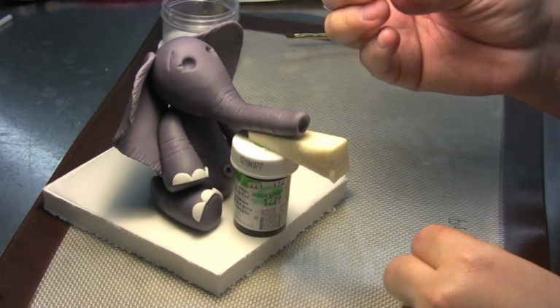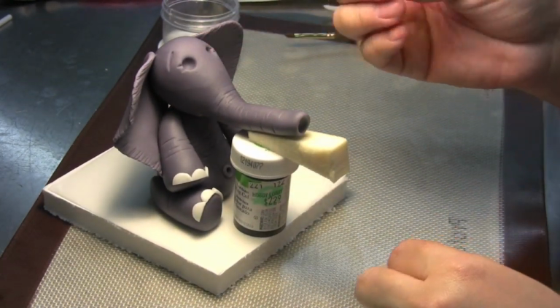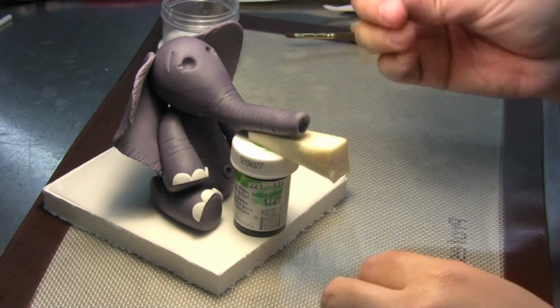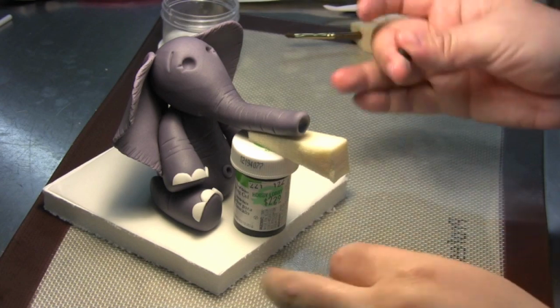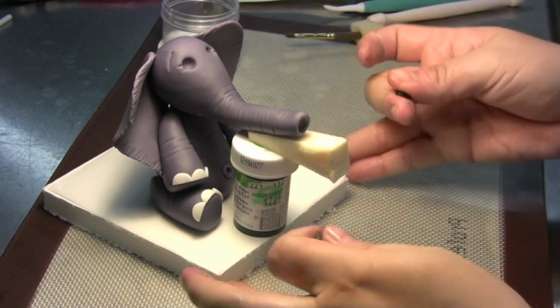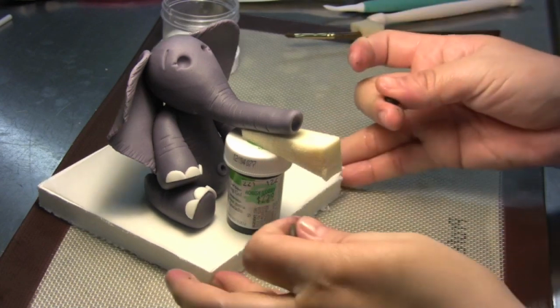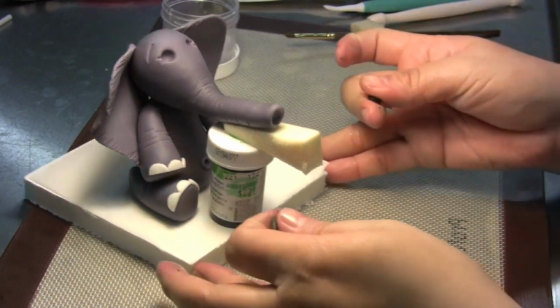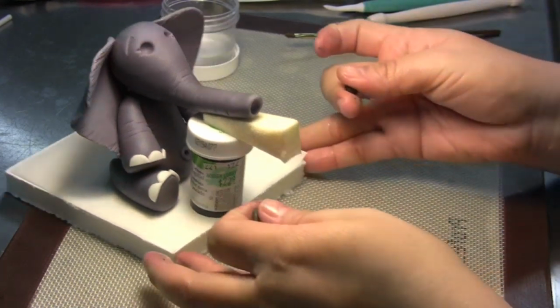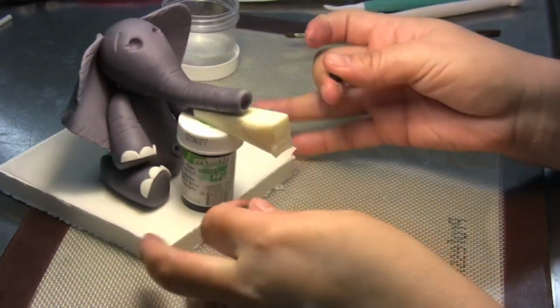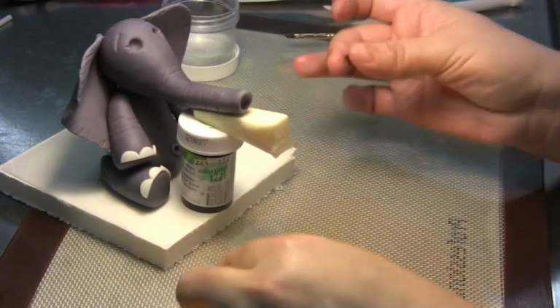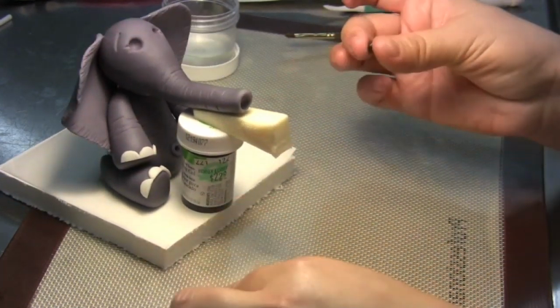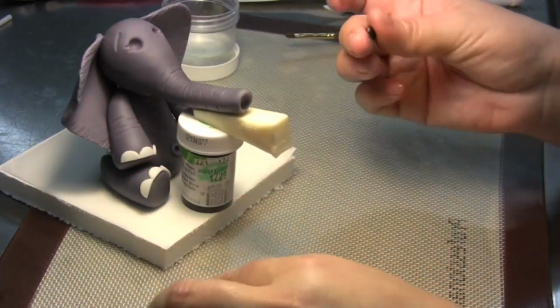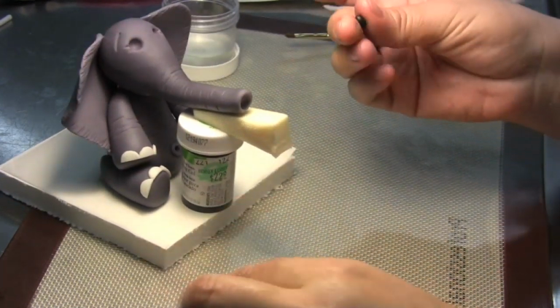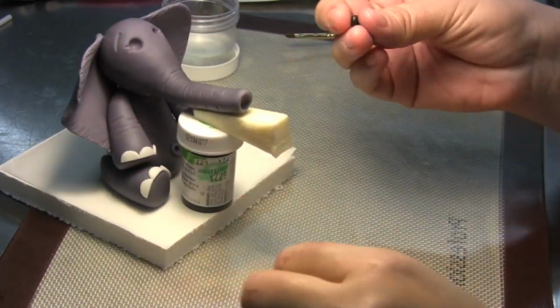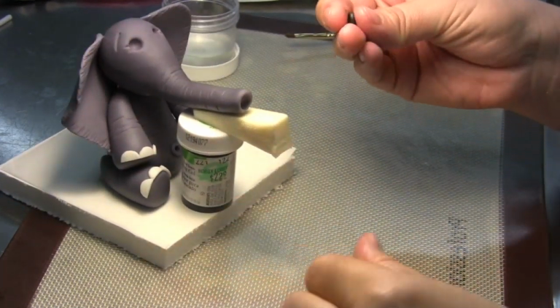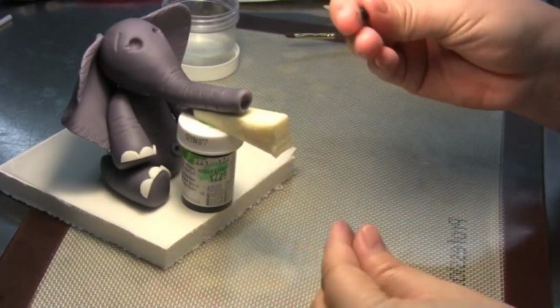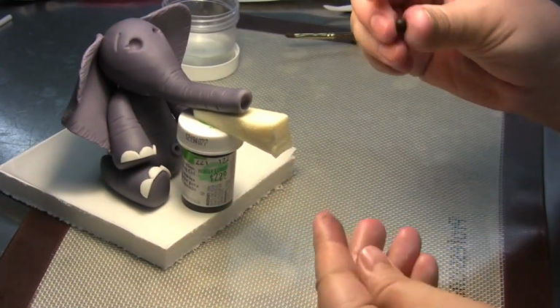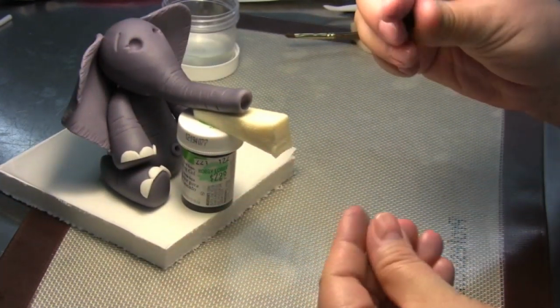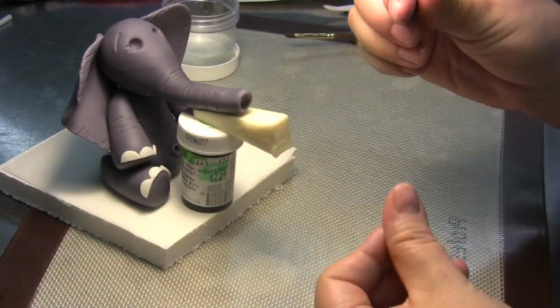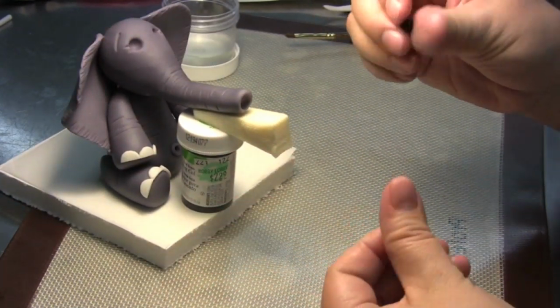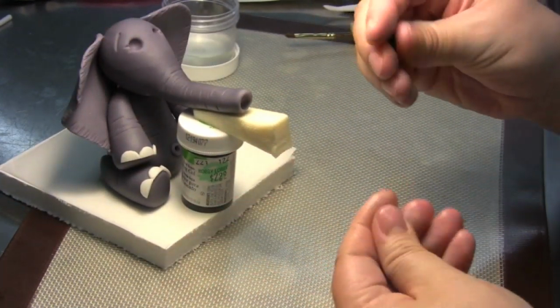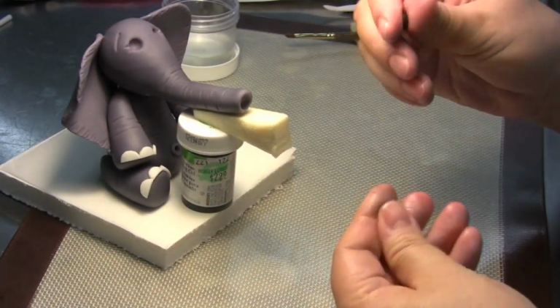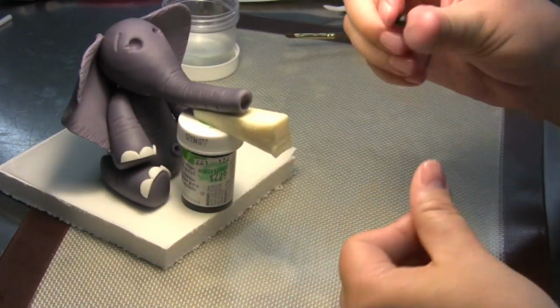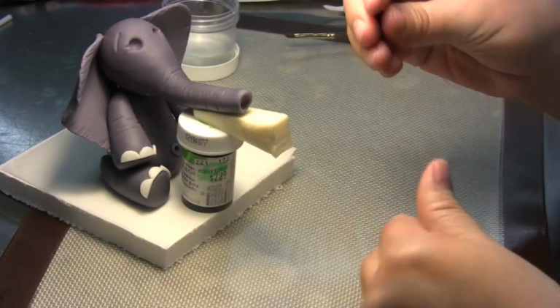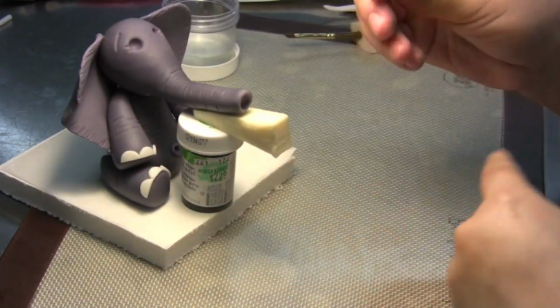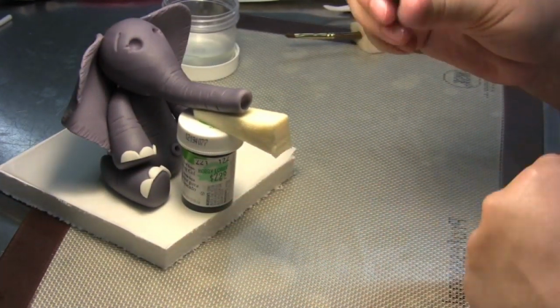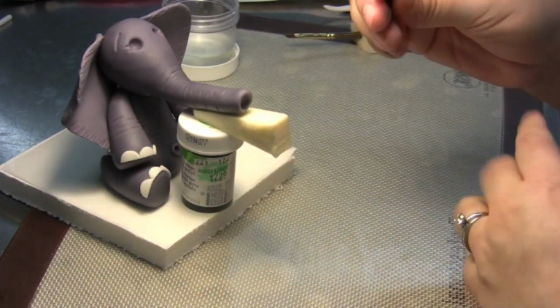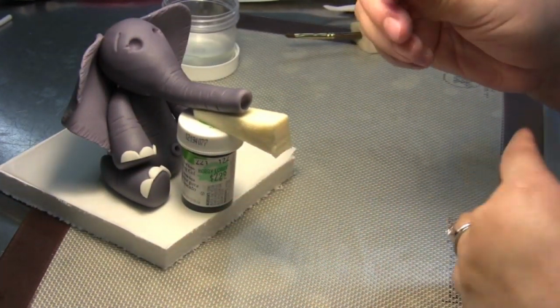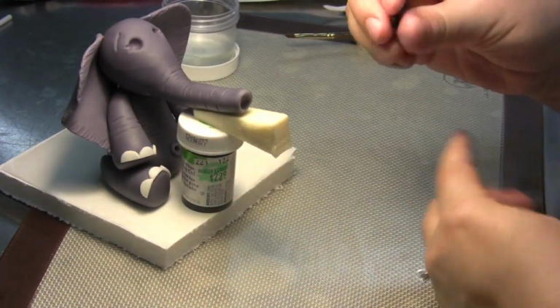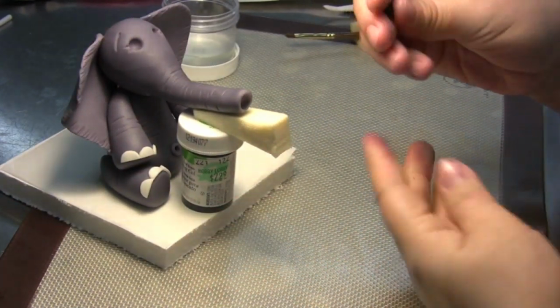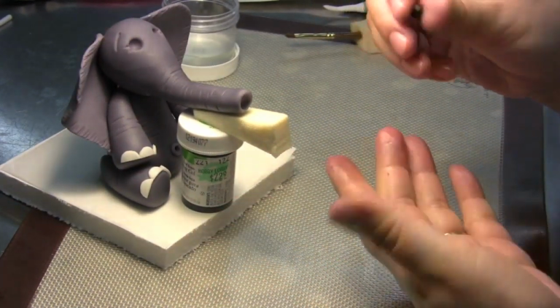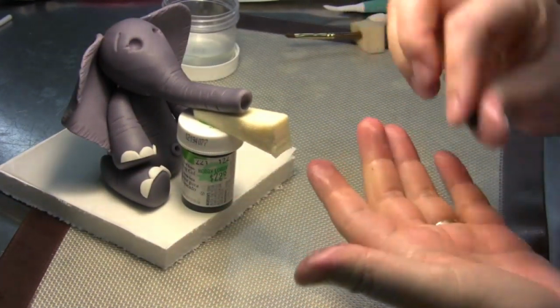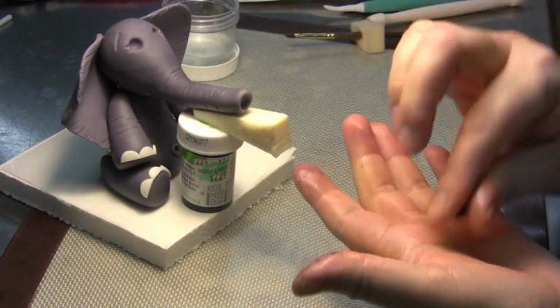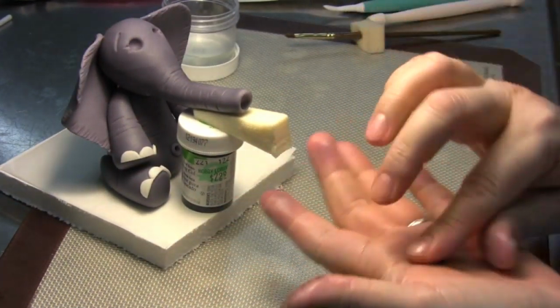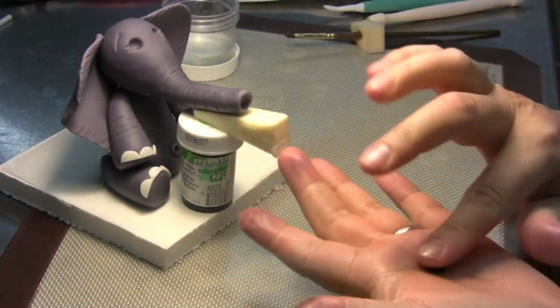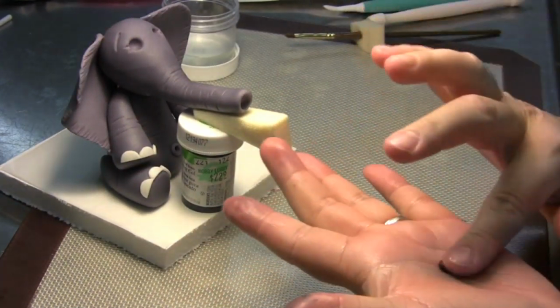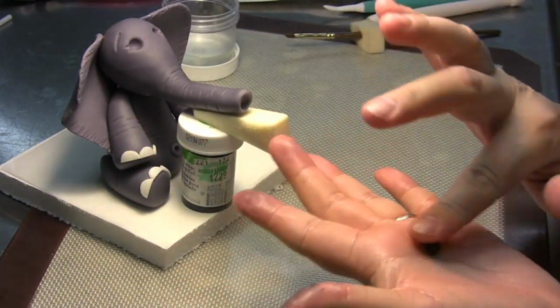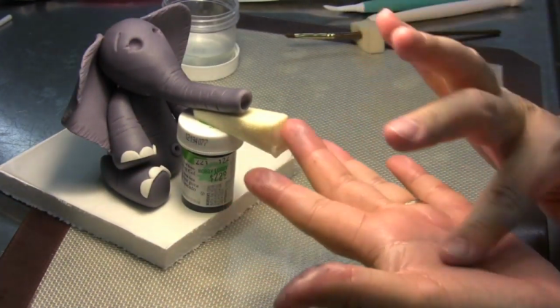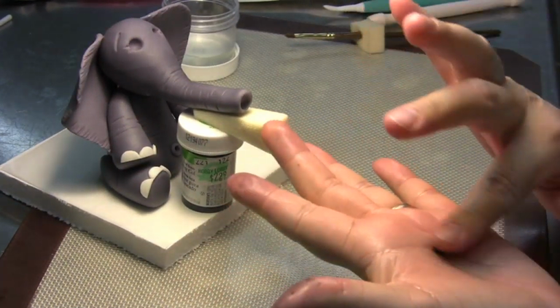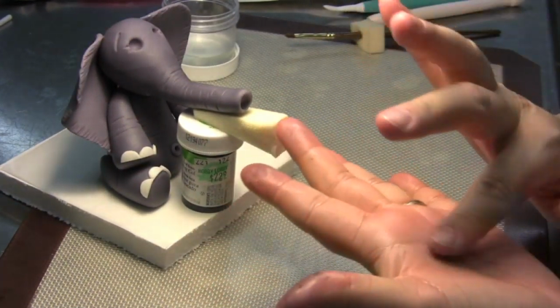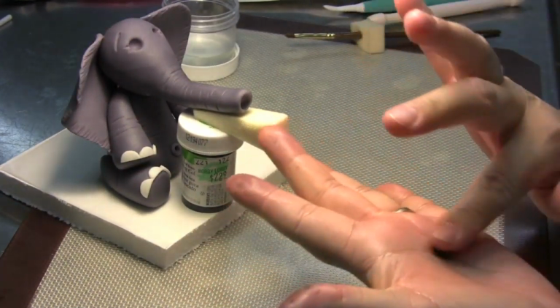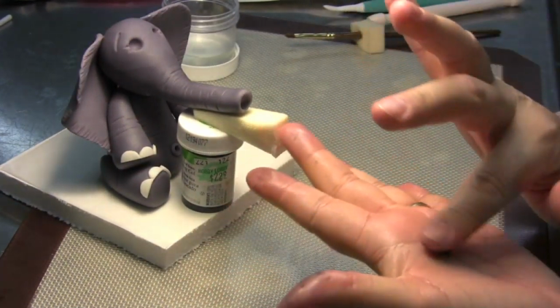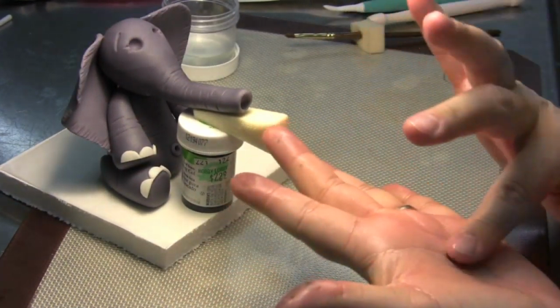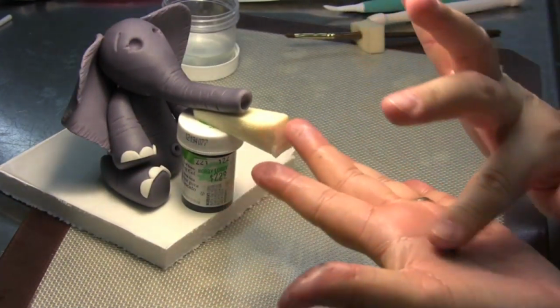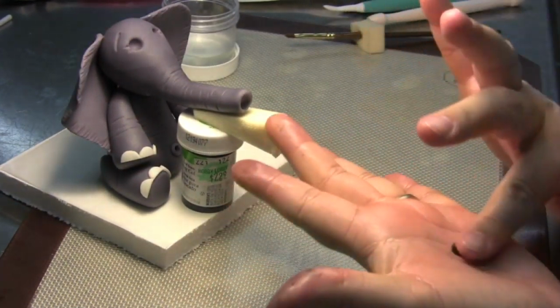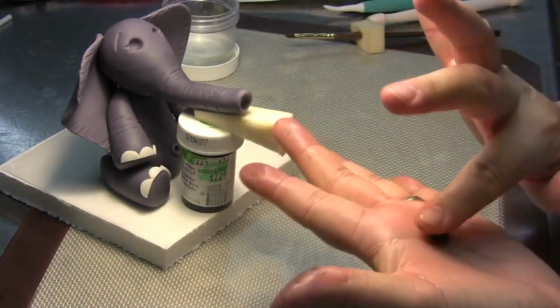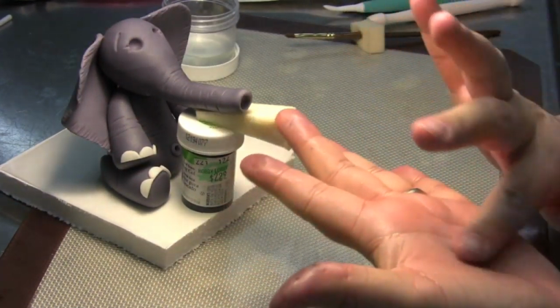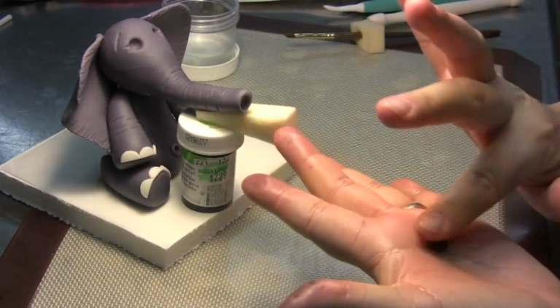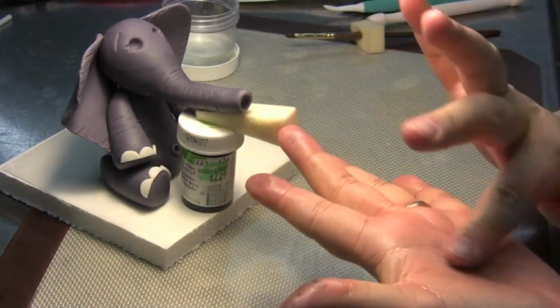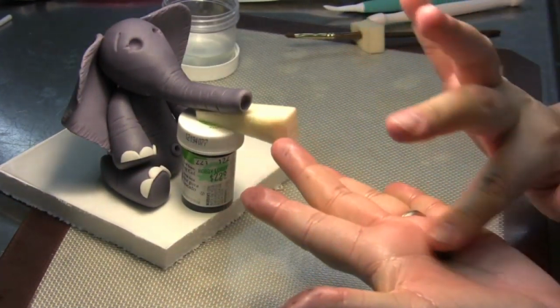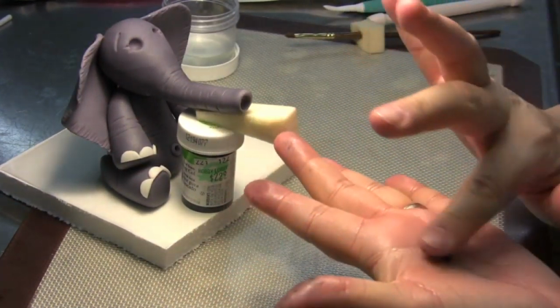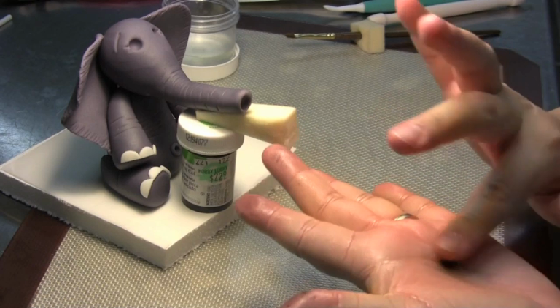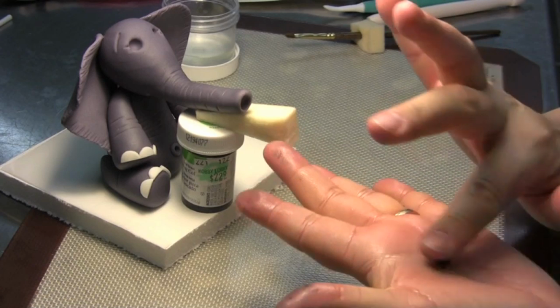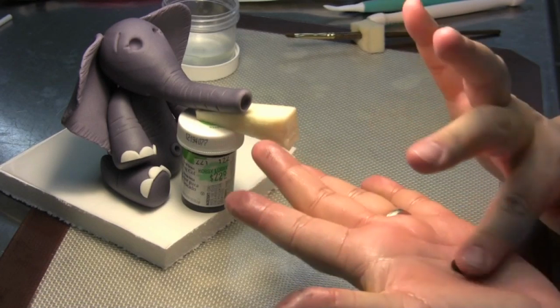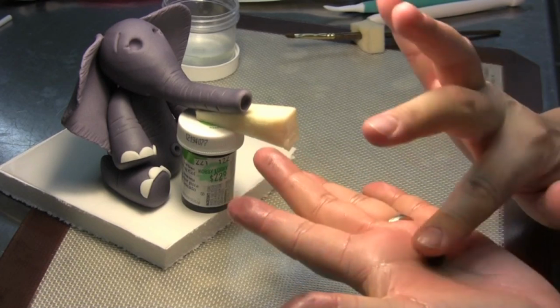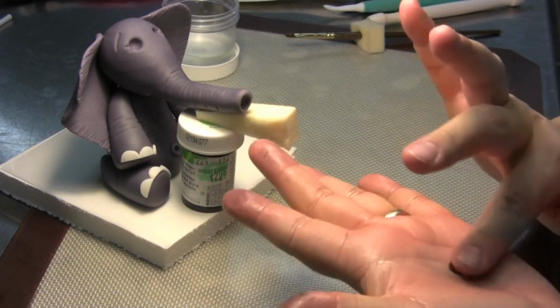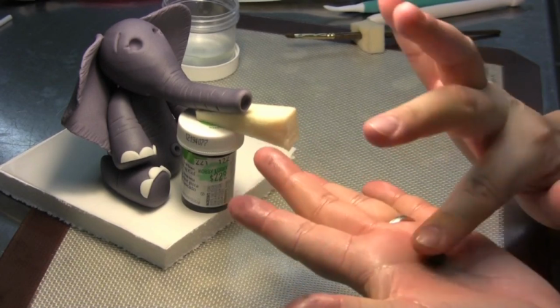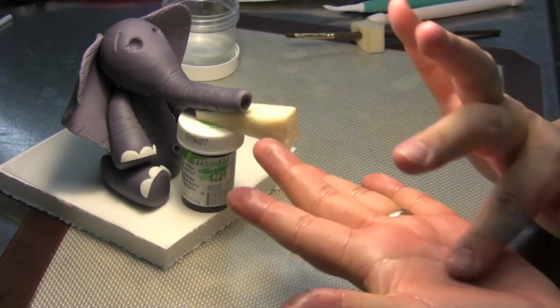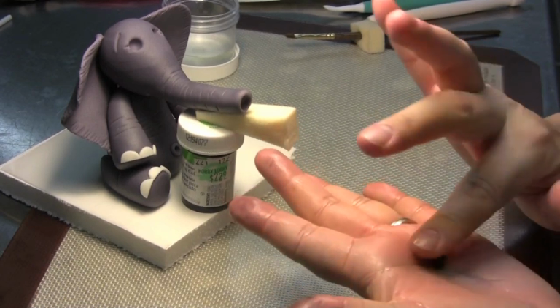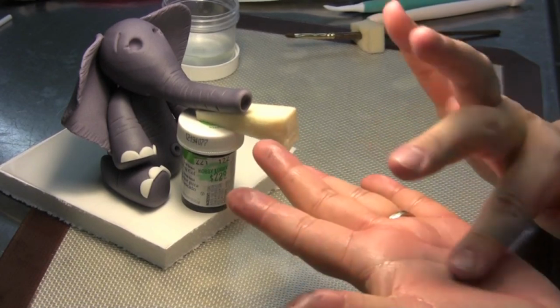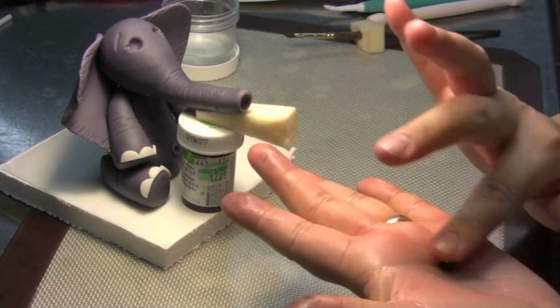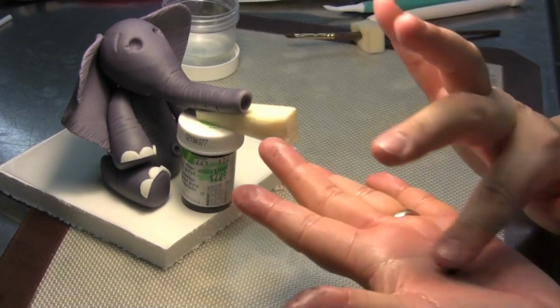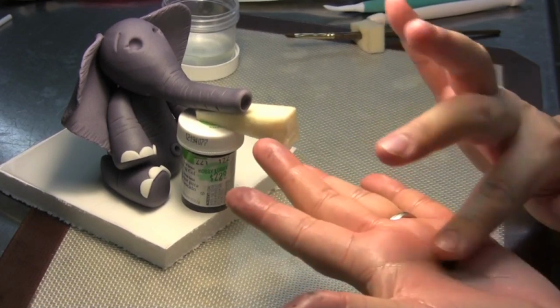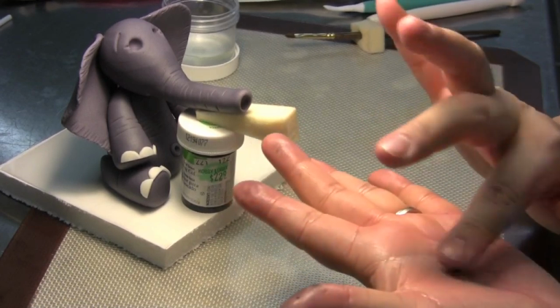Once you find a size eye that you like, make it into a perfect circle.